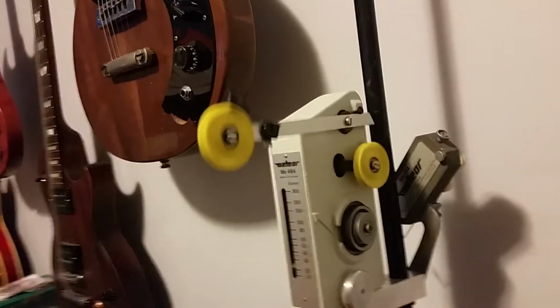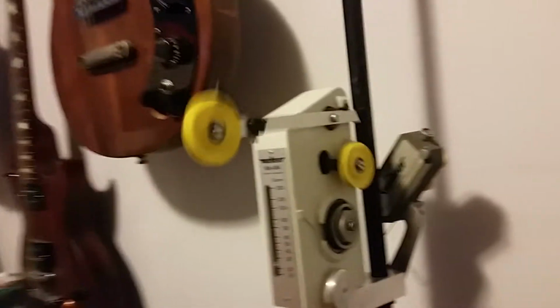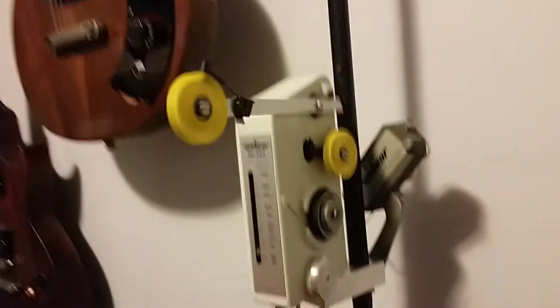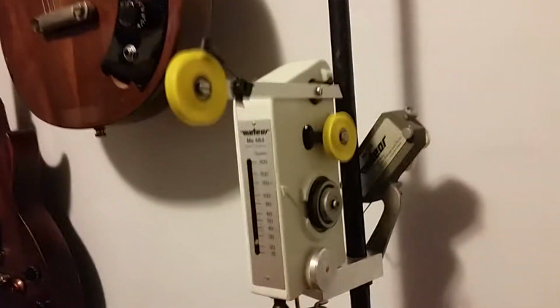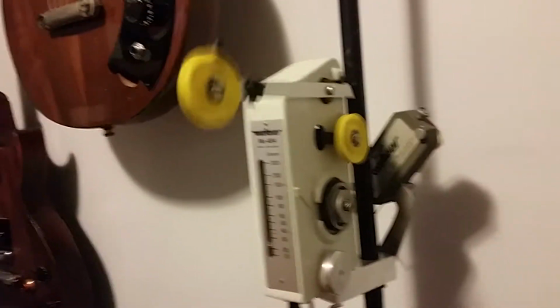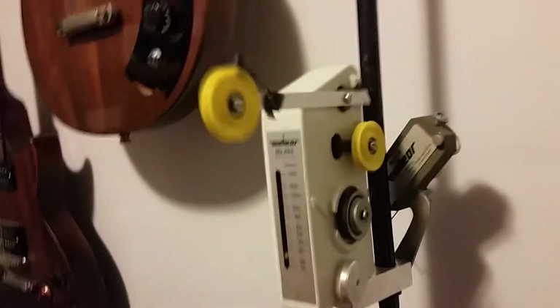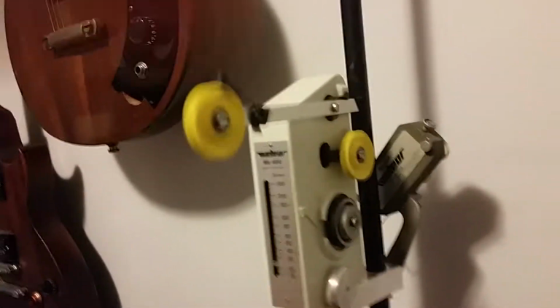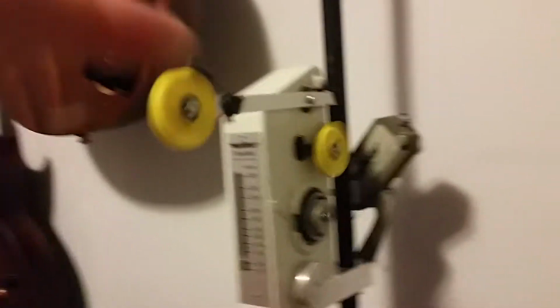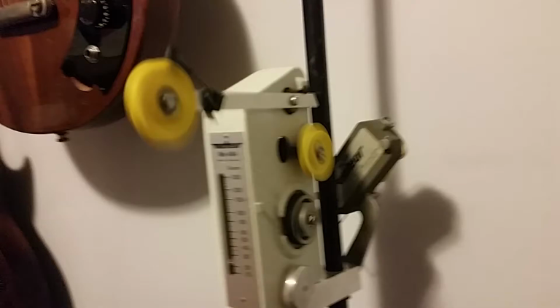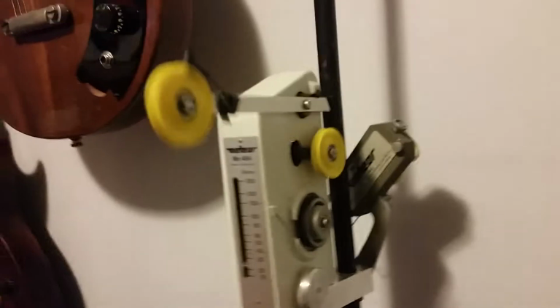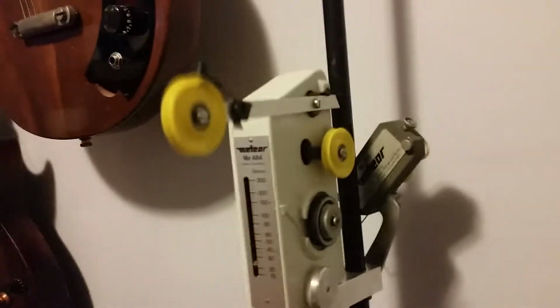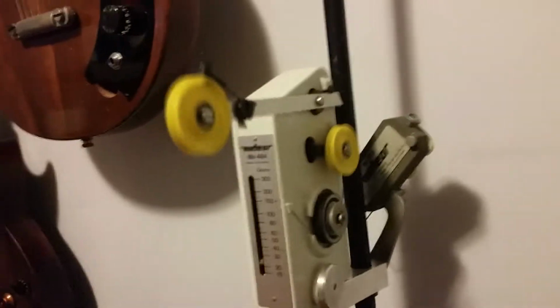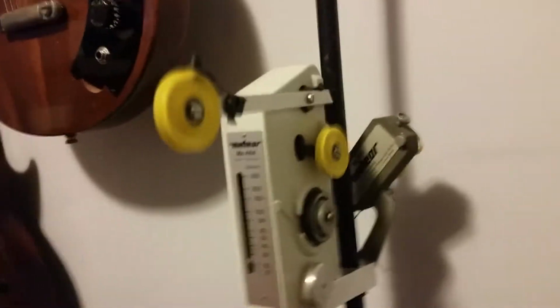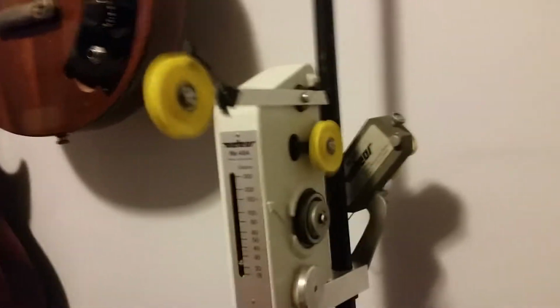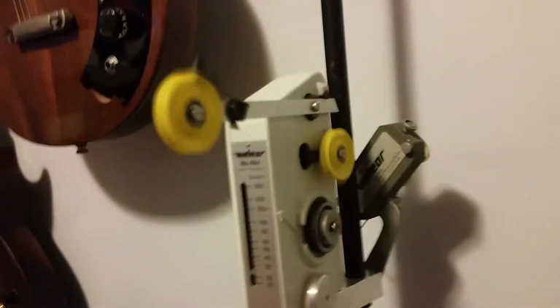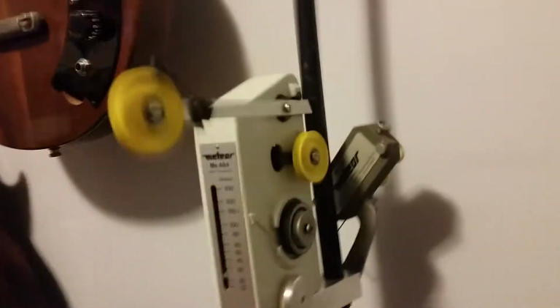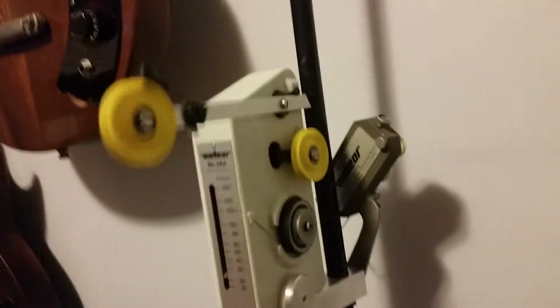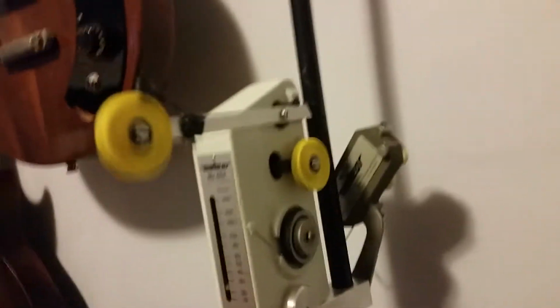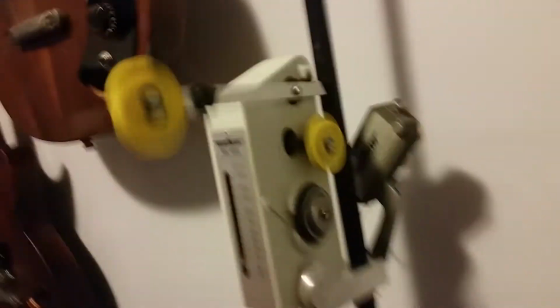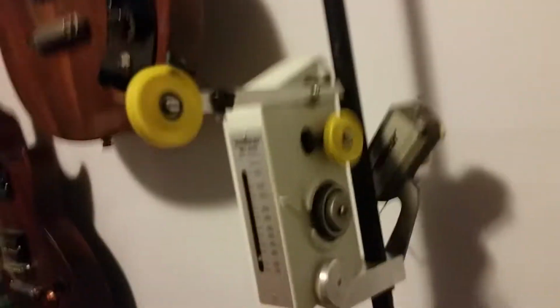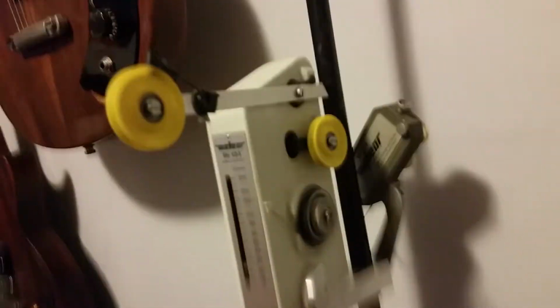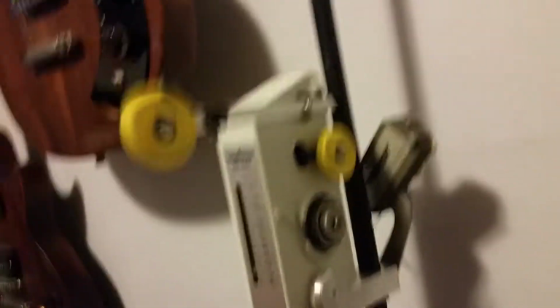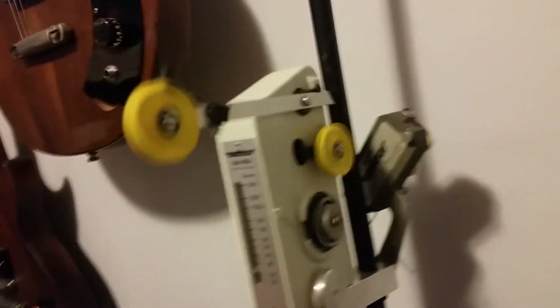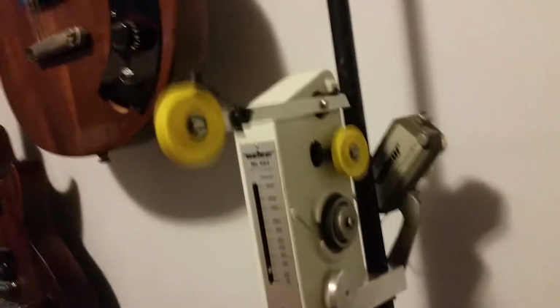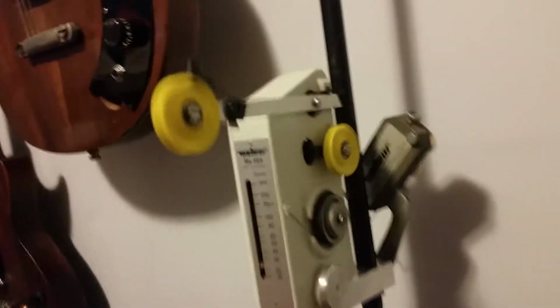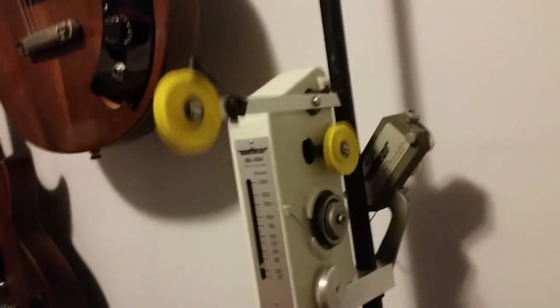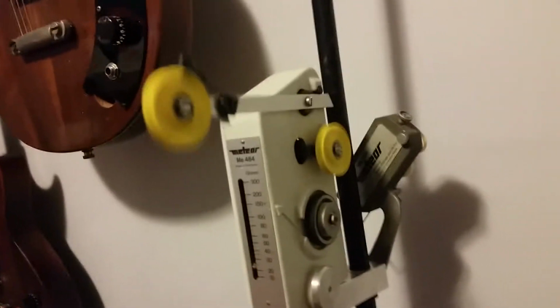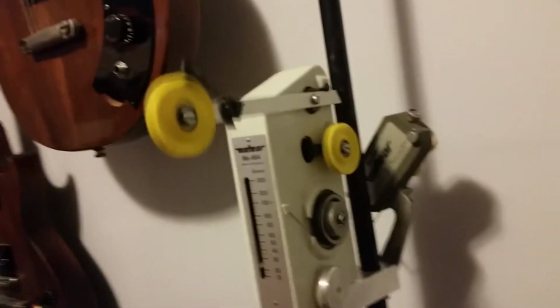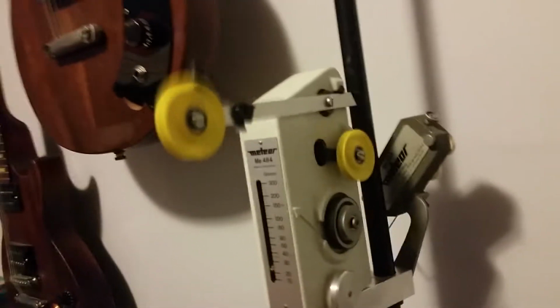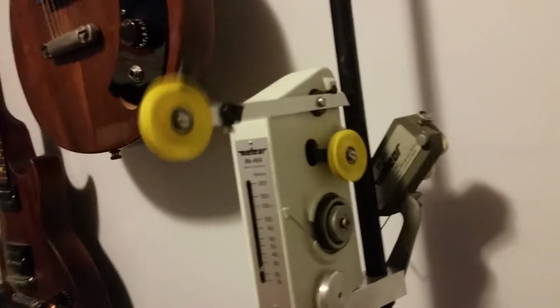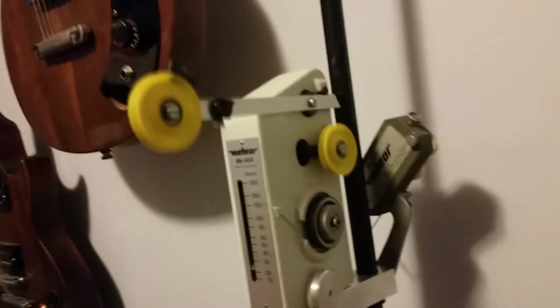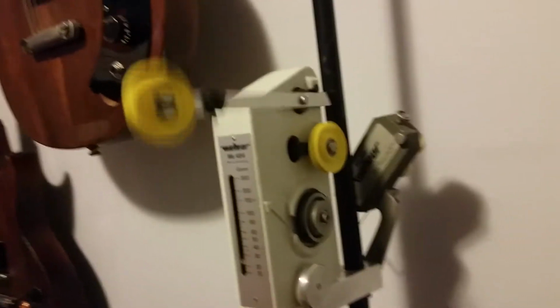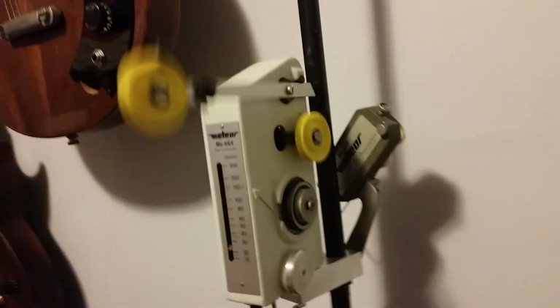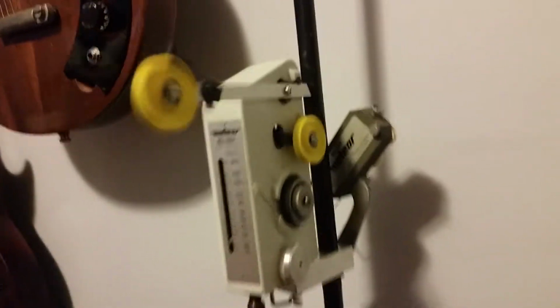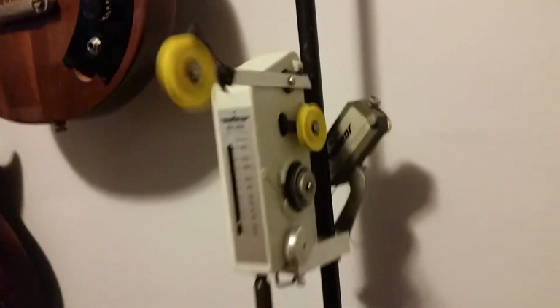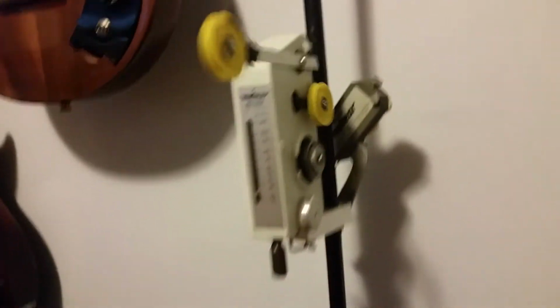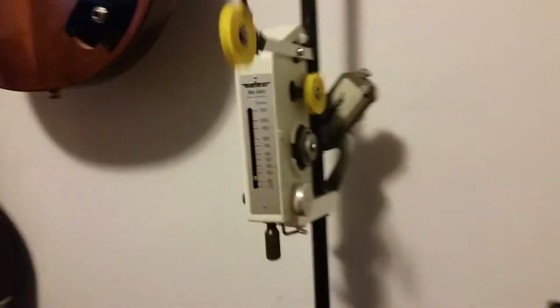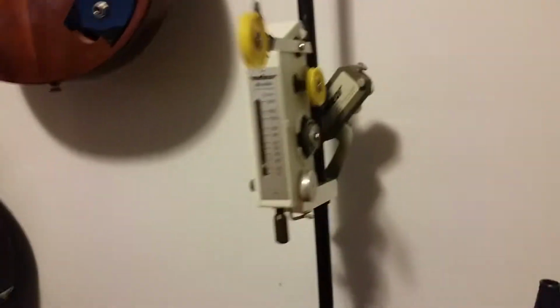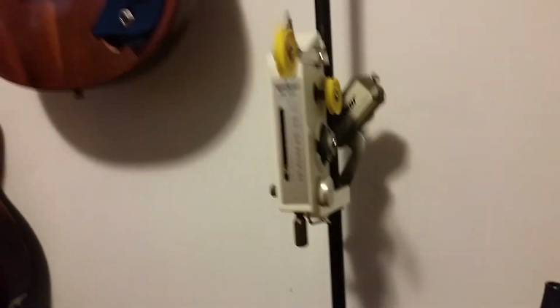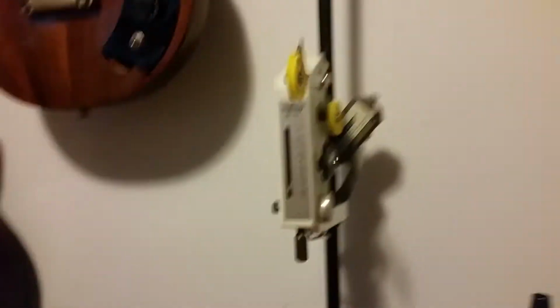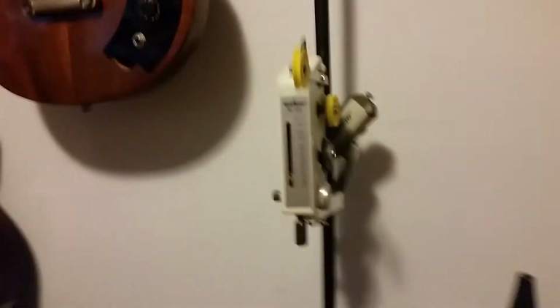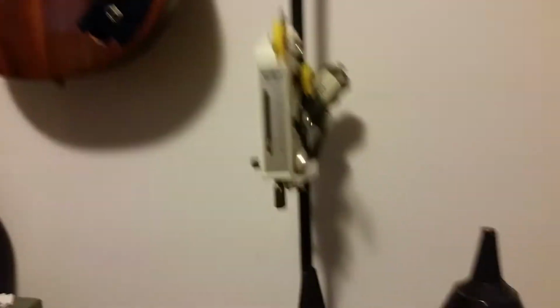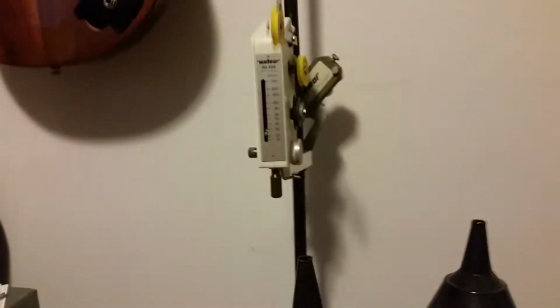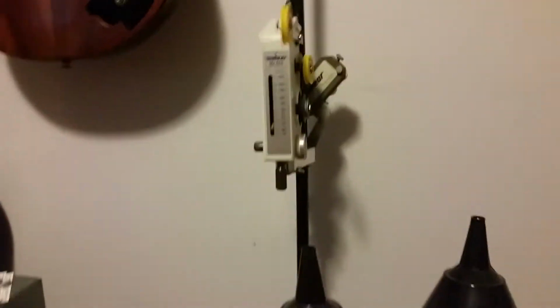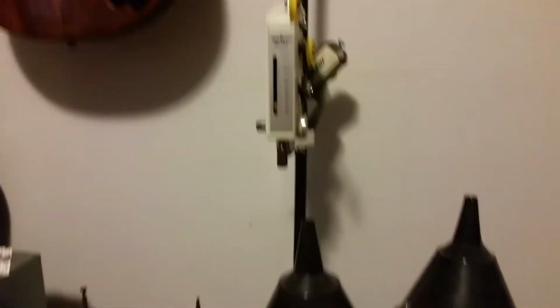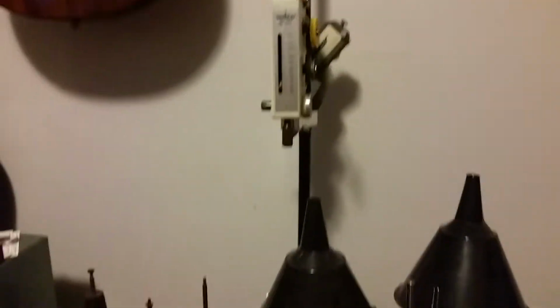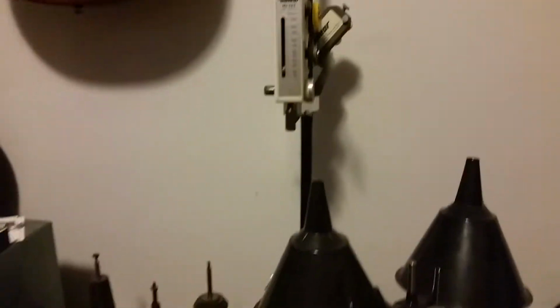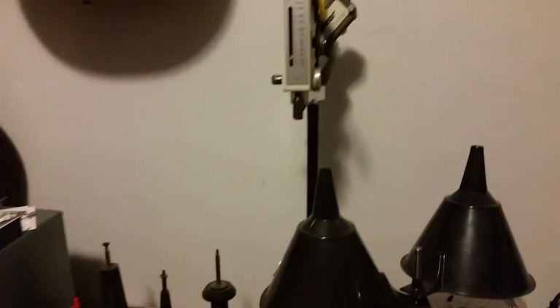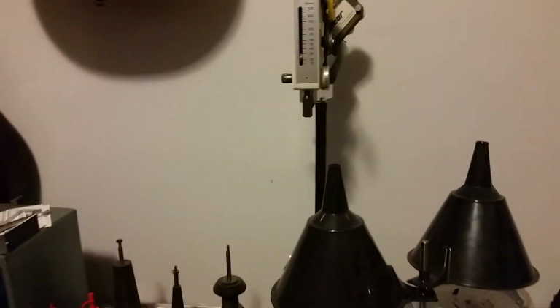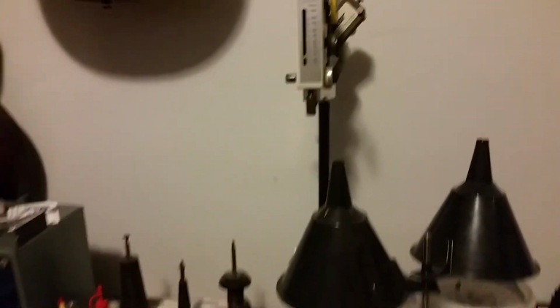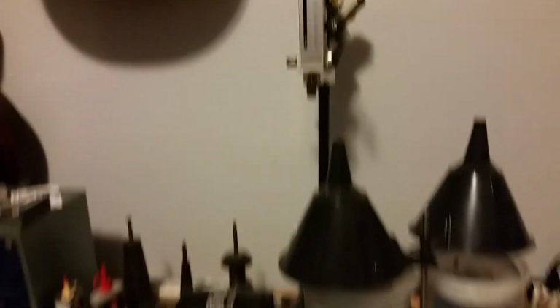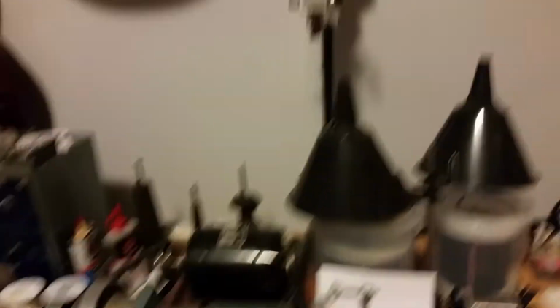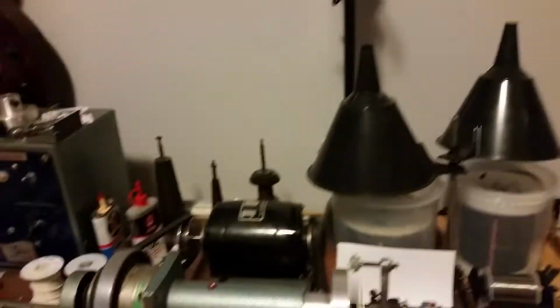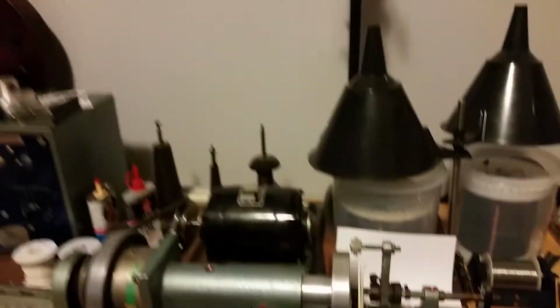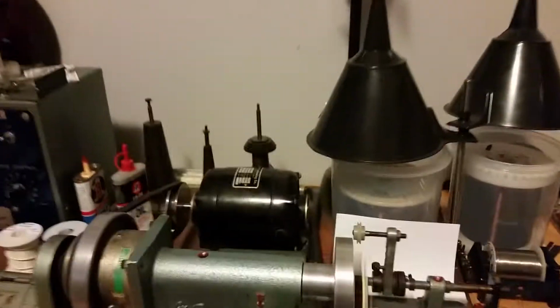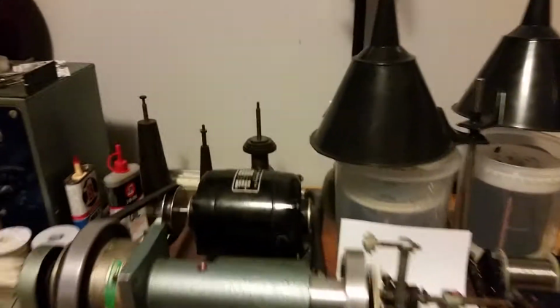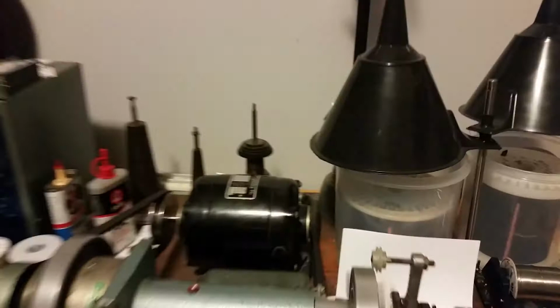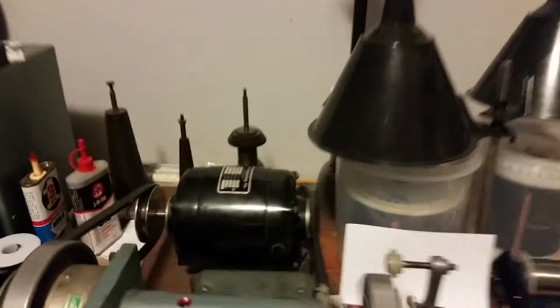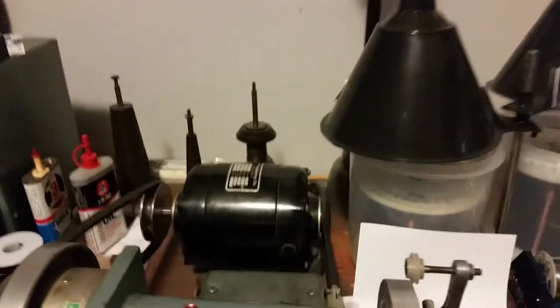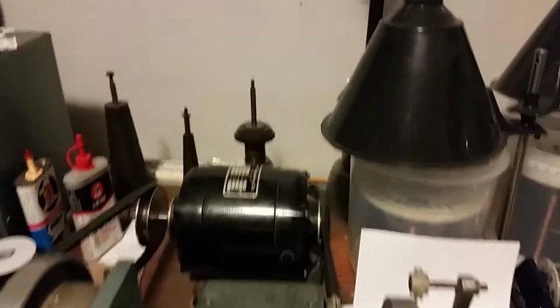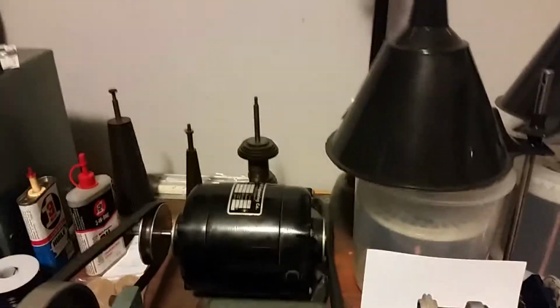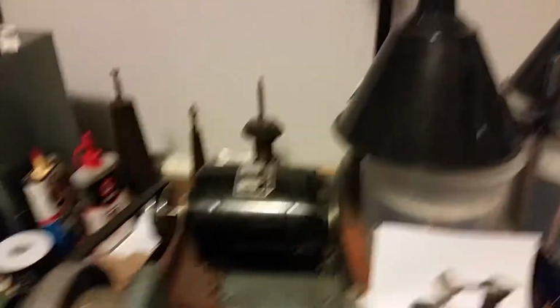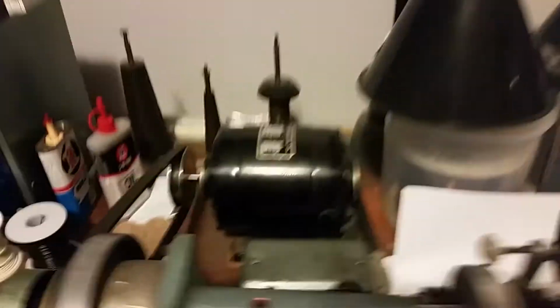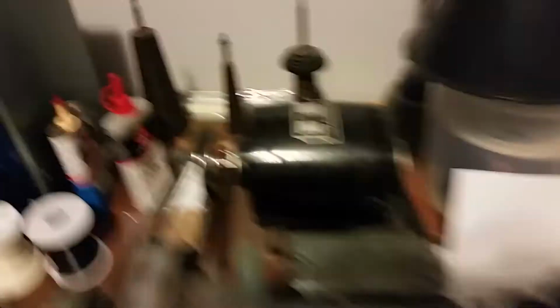I've got the big tensioner here for modern stuff, and the little one there for thinner wire and vintage wire, because it's kind of a pain.